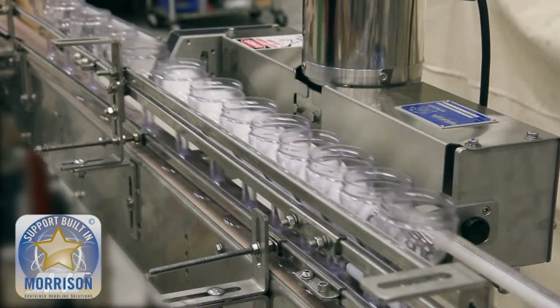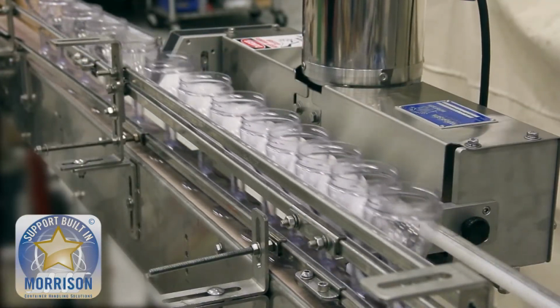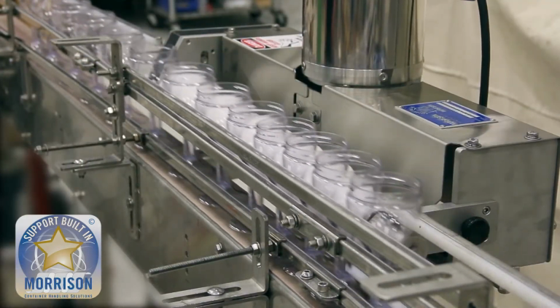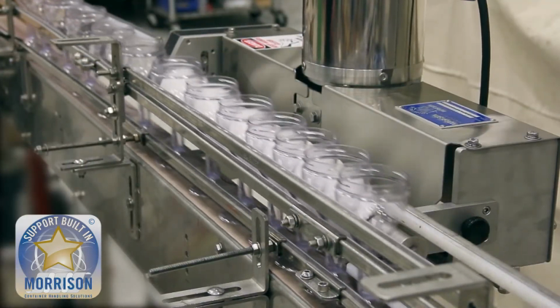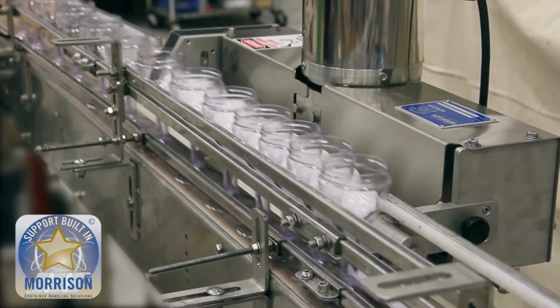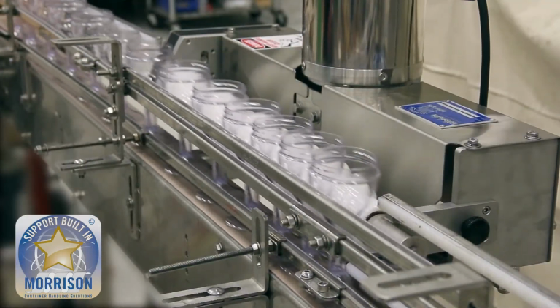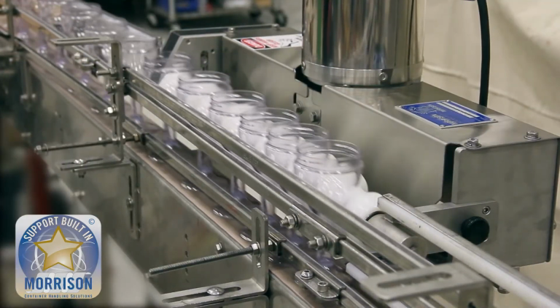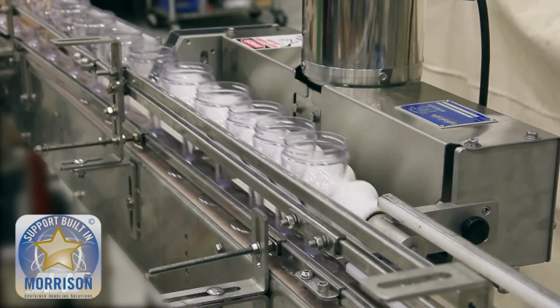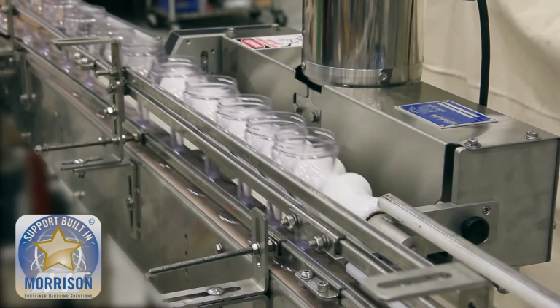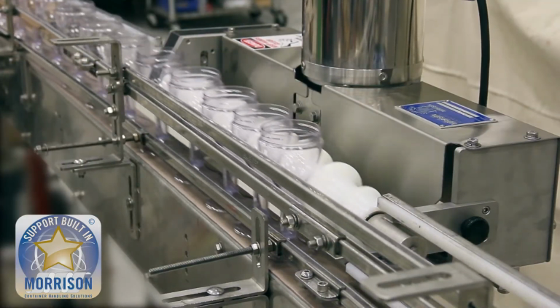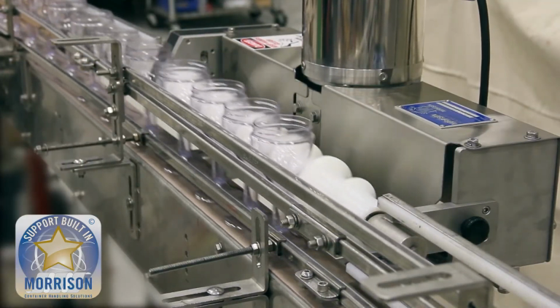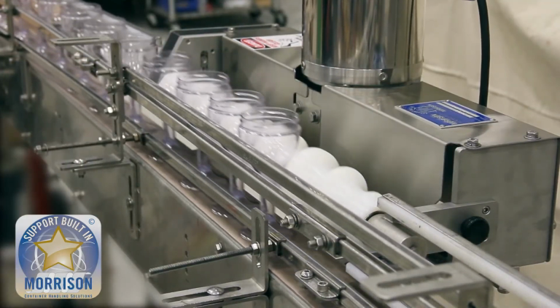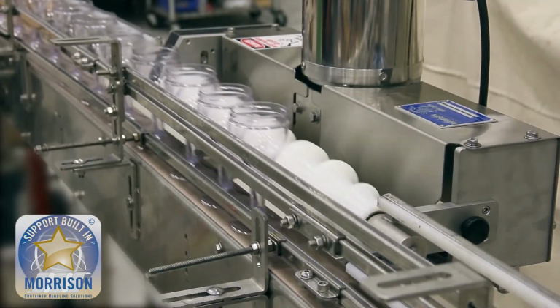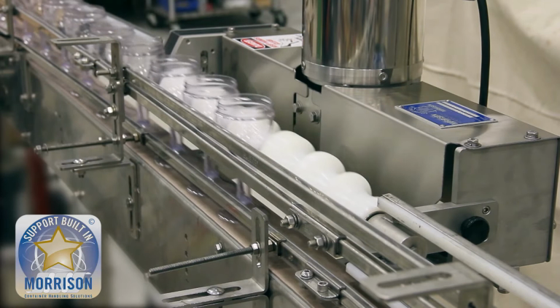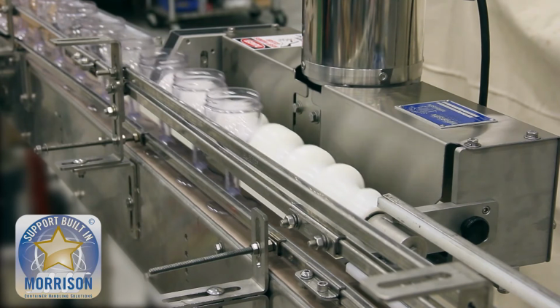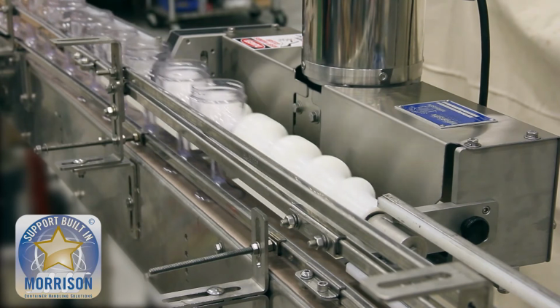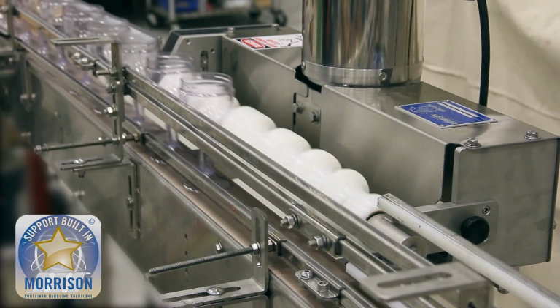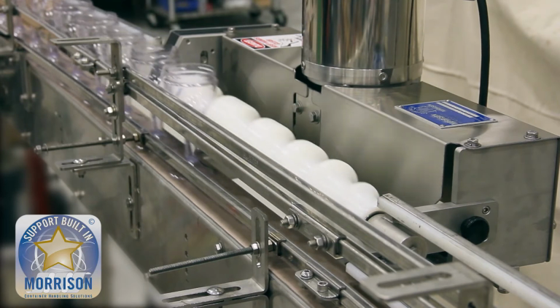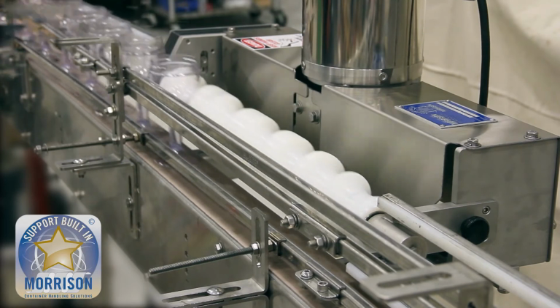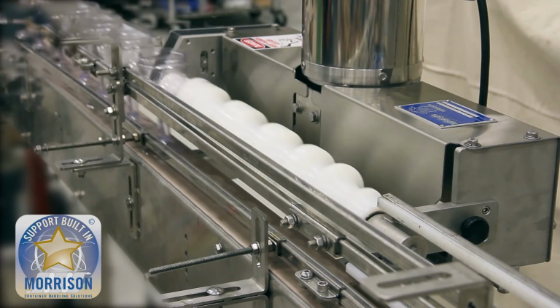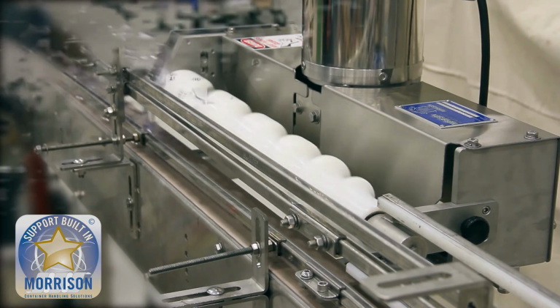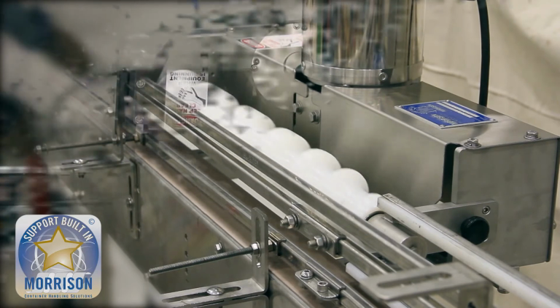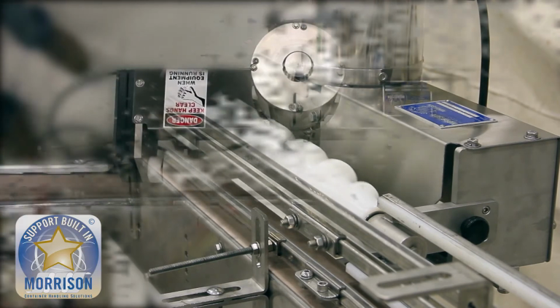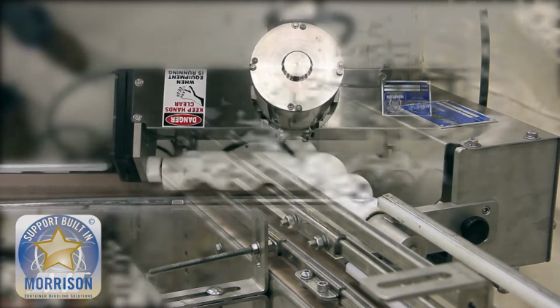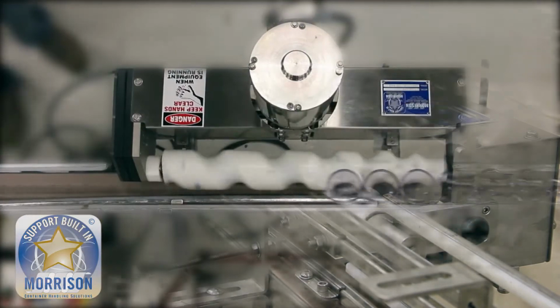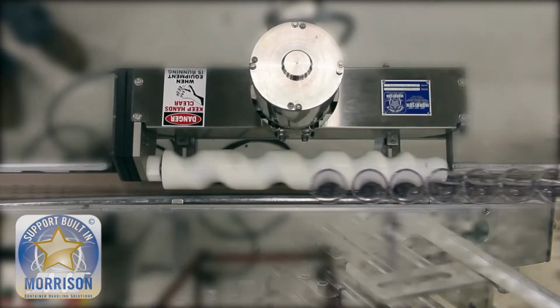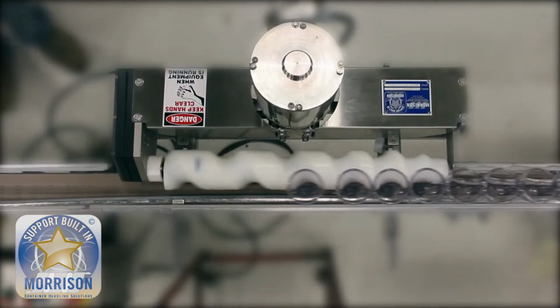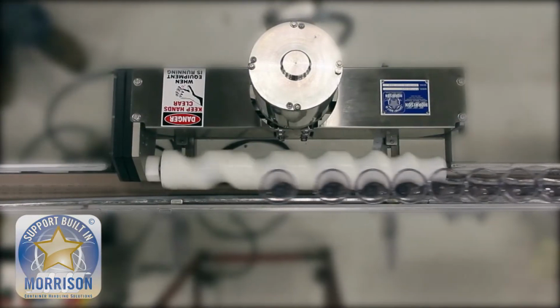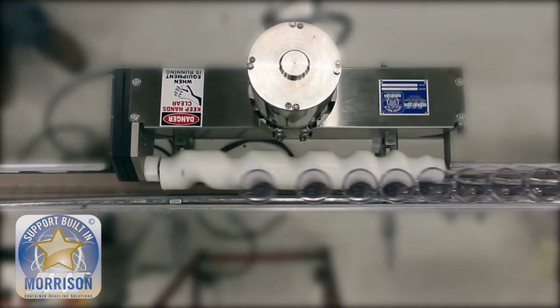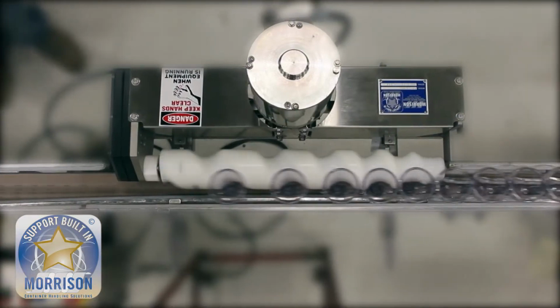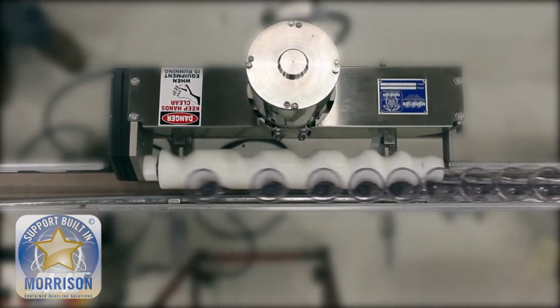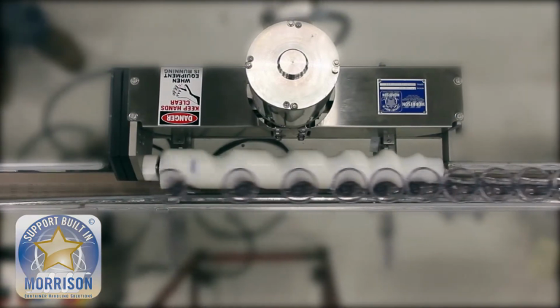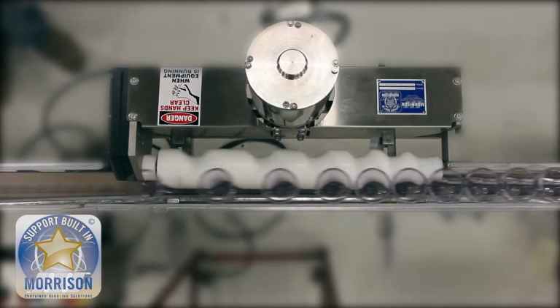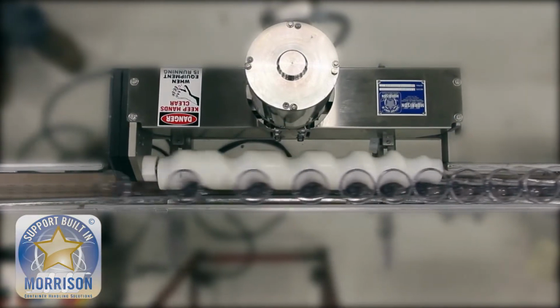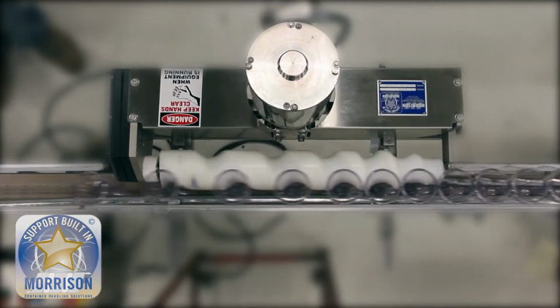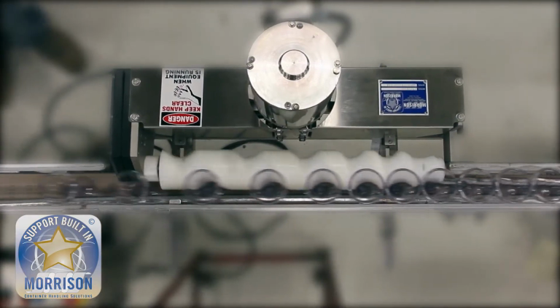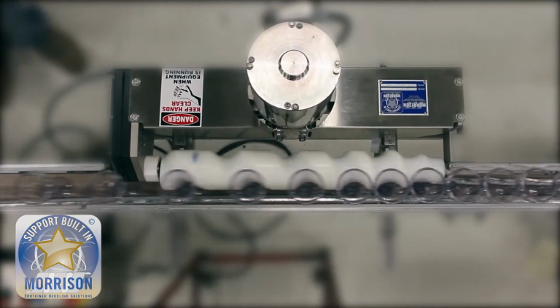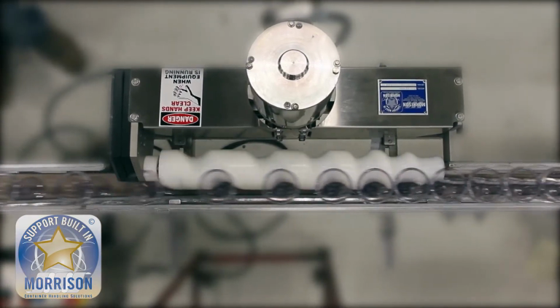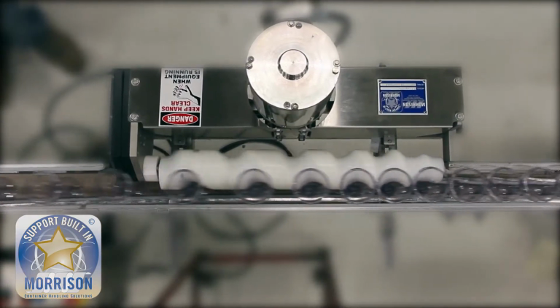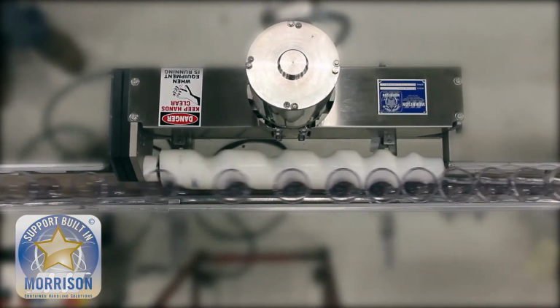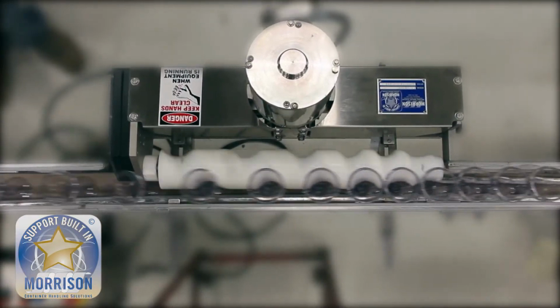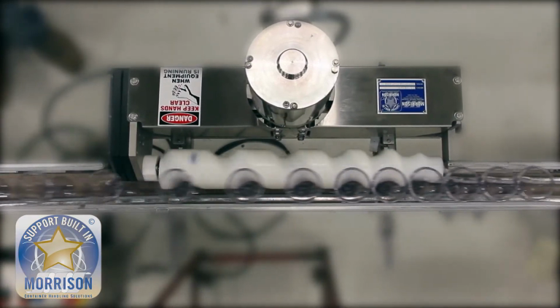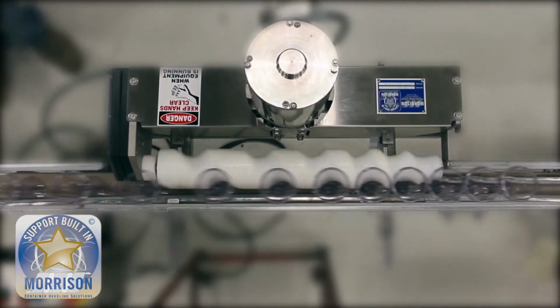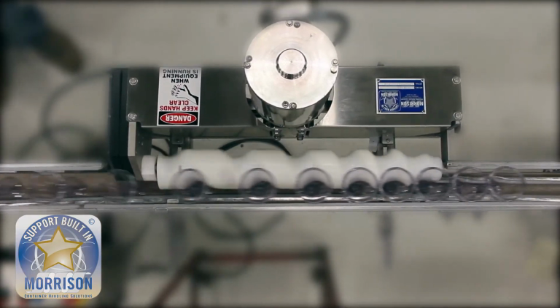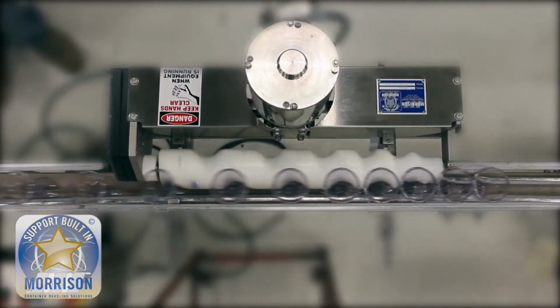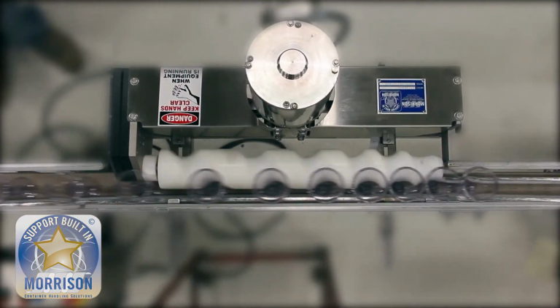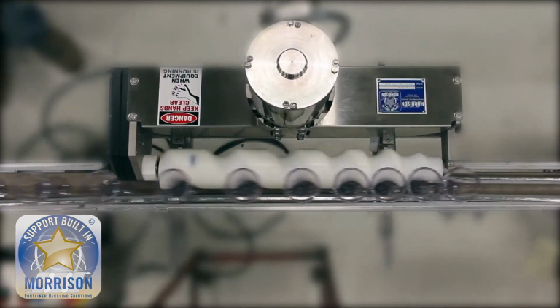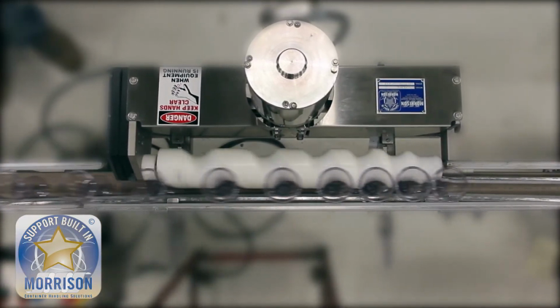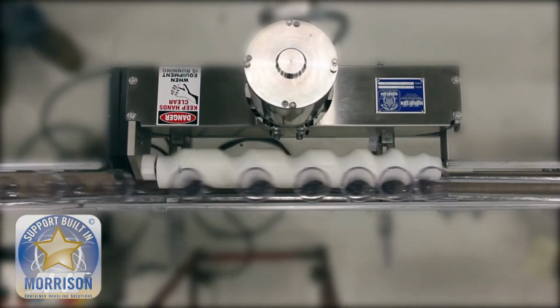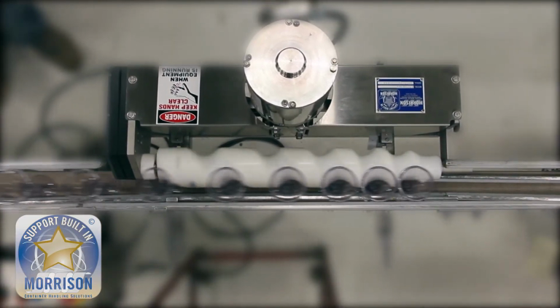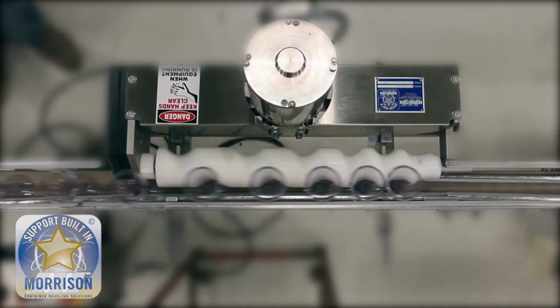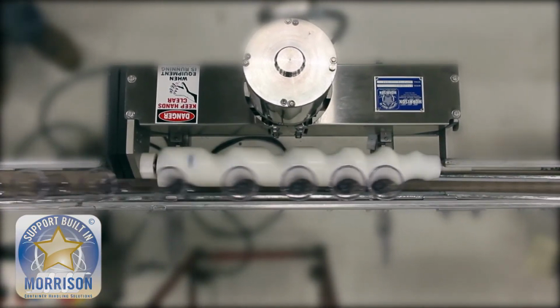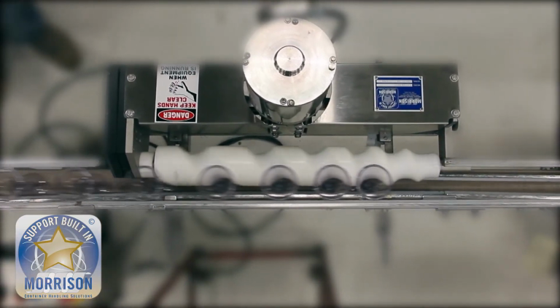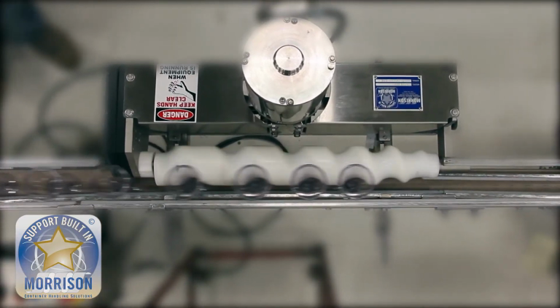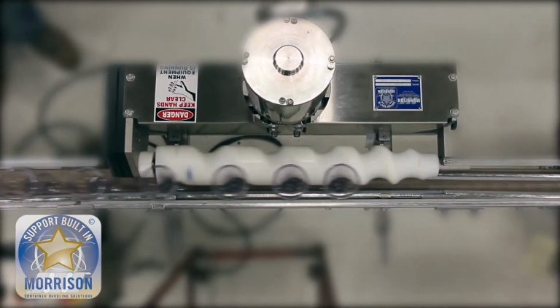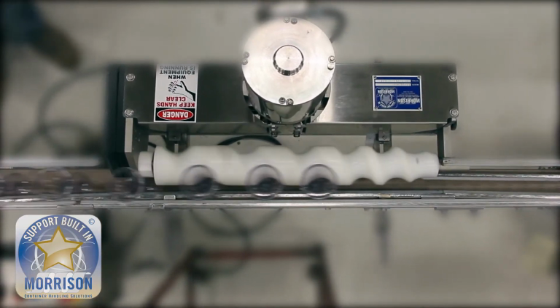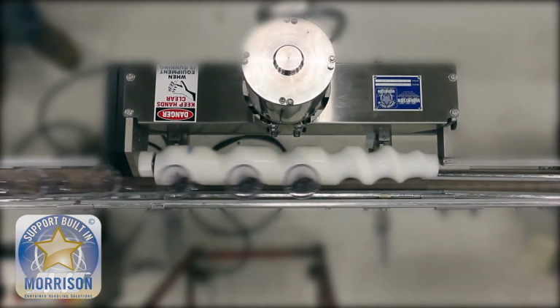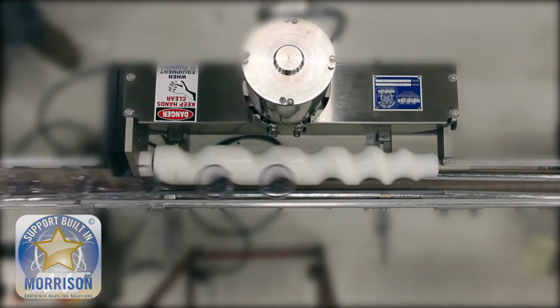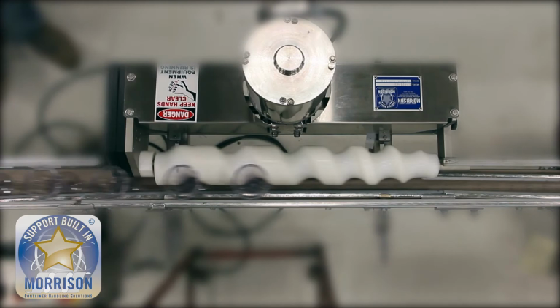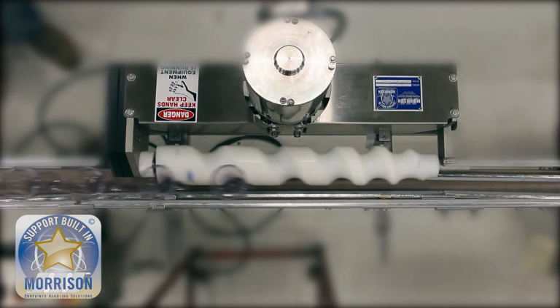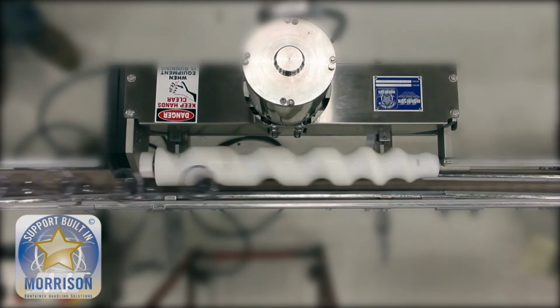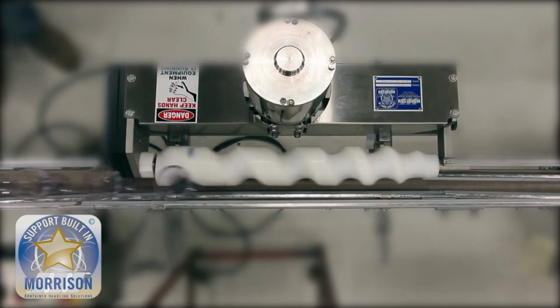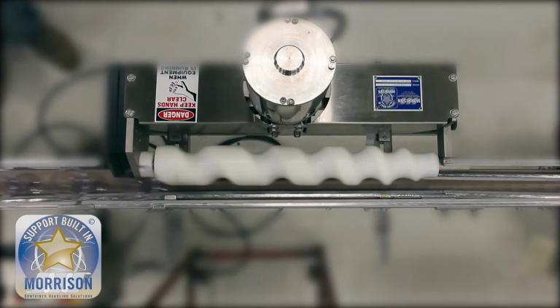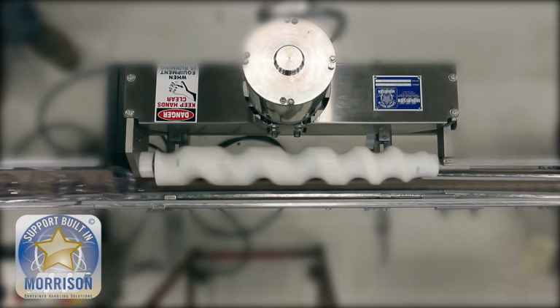This is a great way of highlighting how Morrison can improve efficiency and product handling on your line.